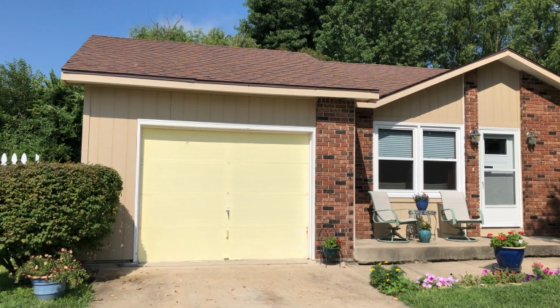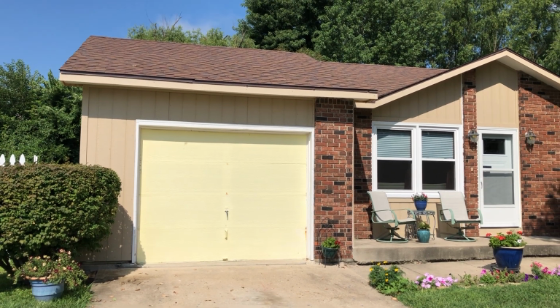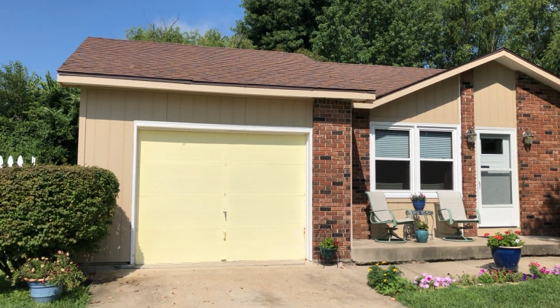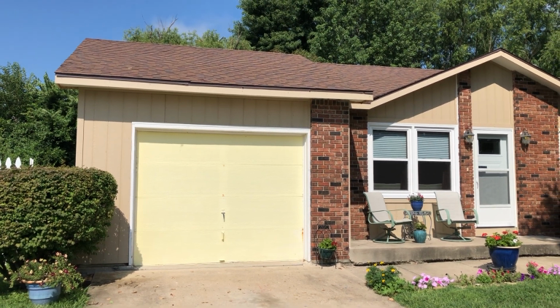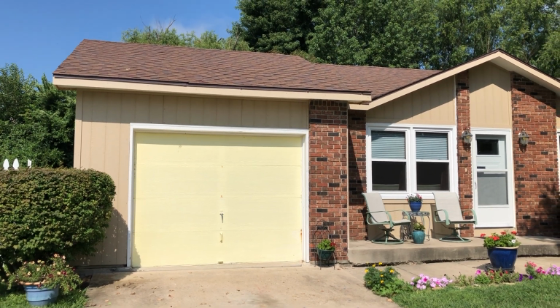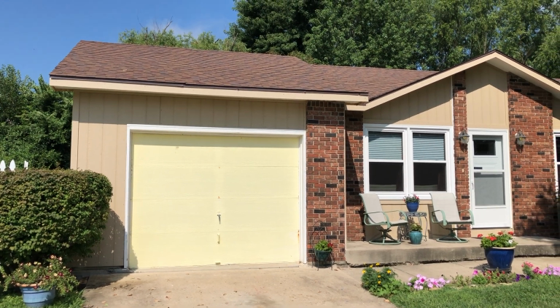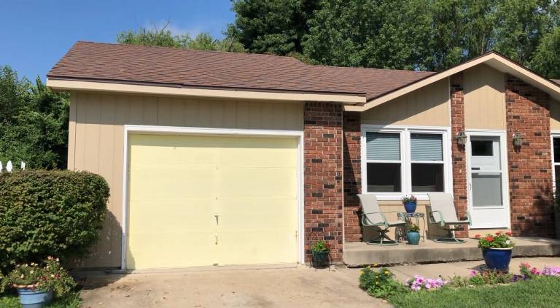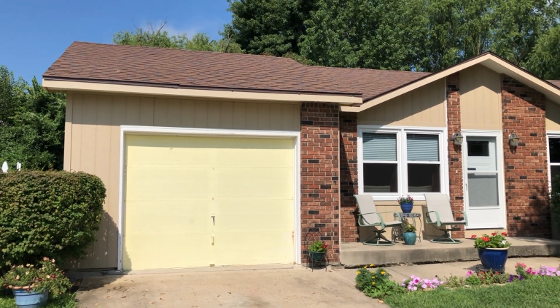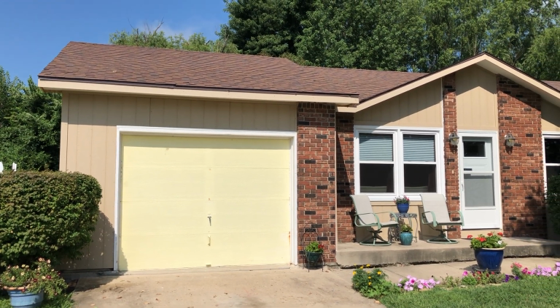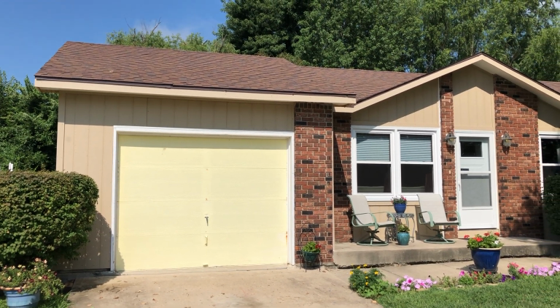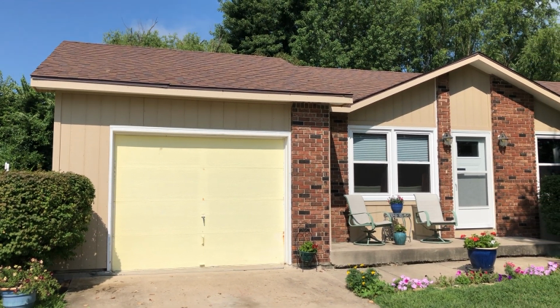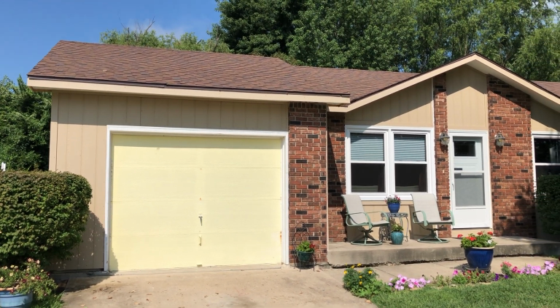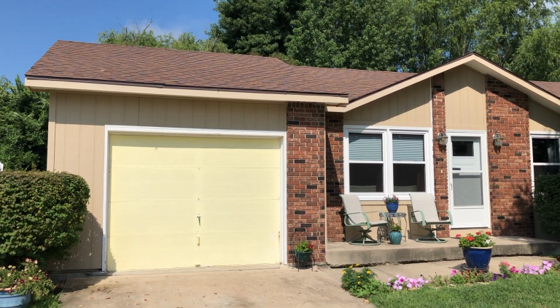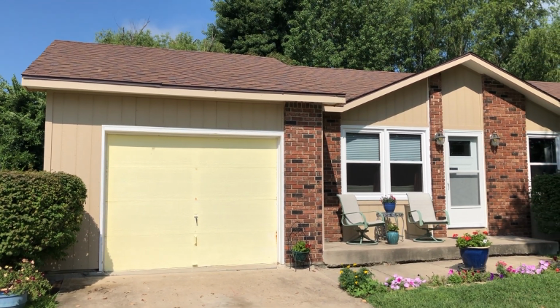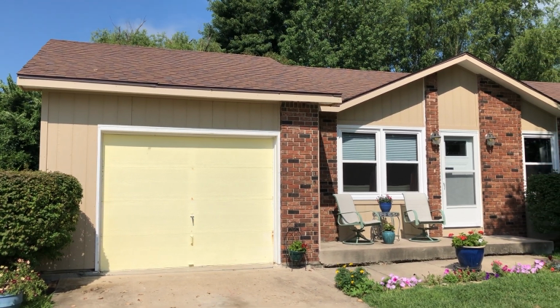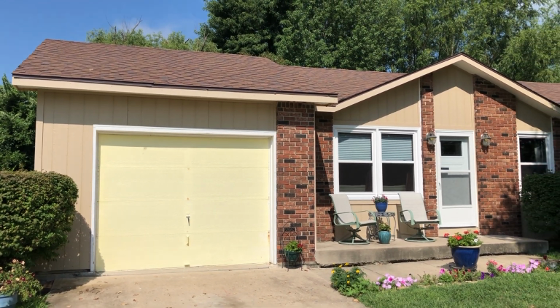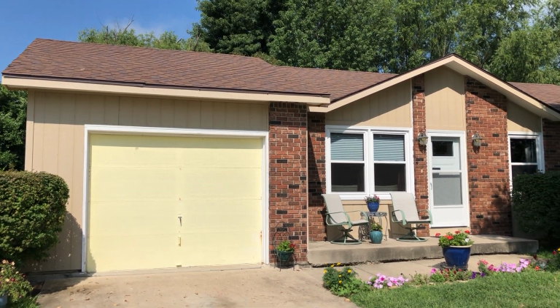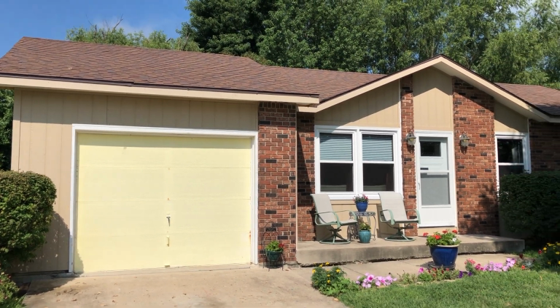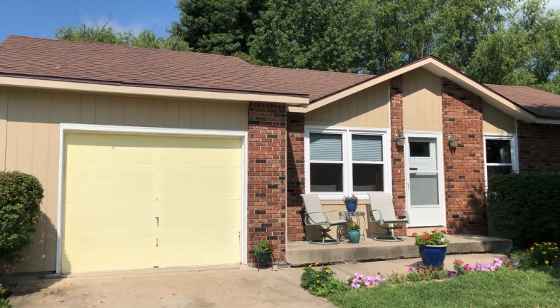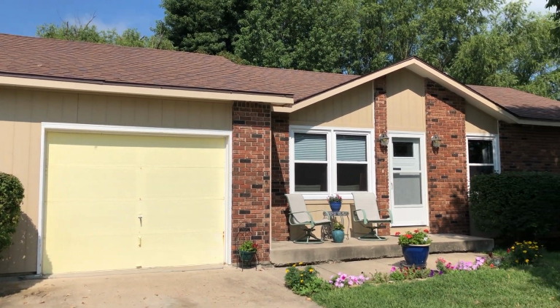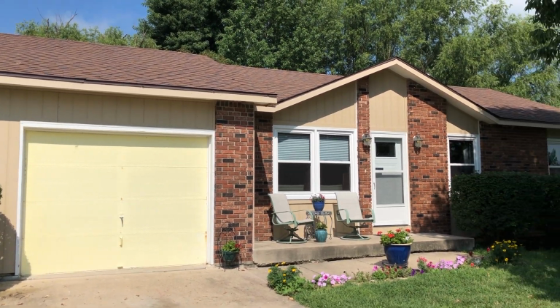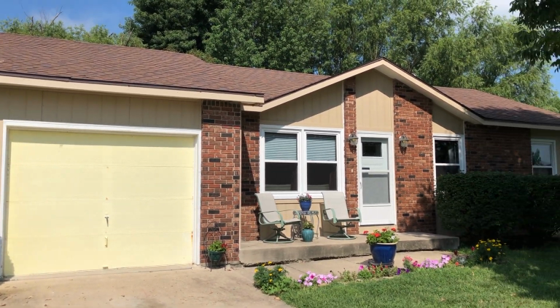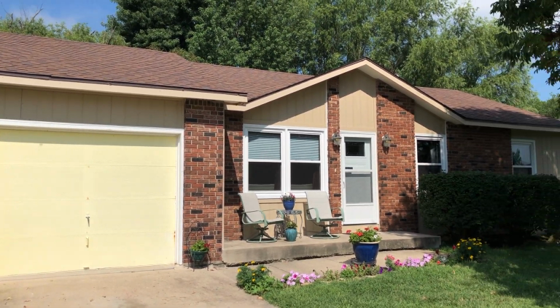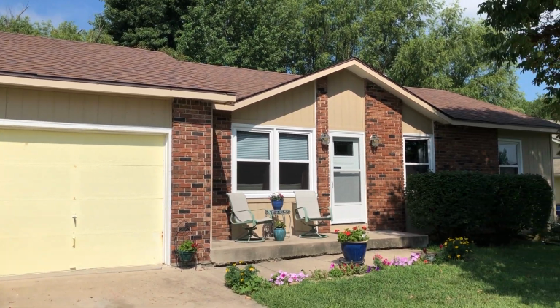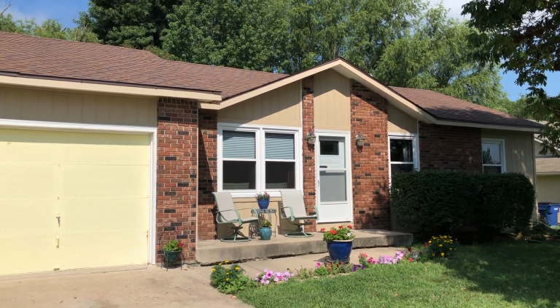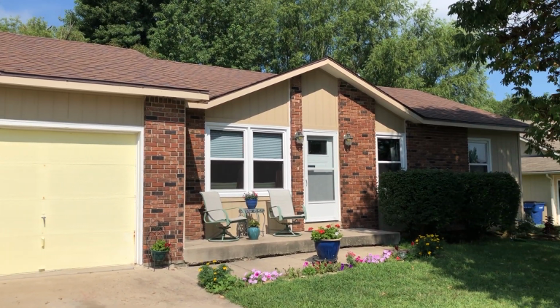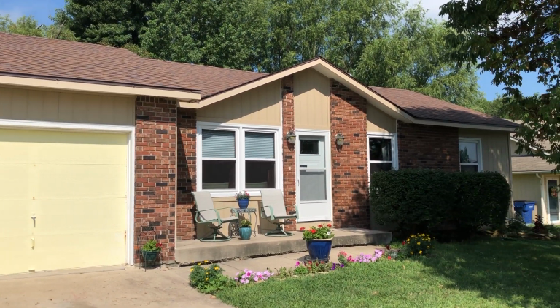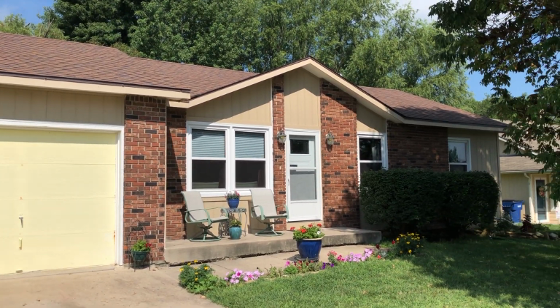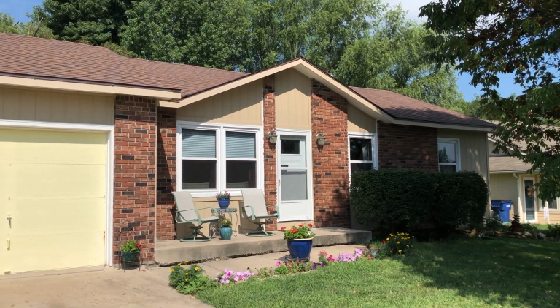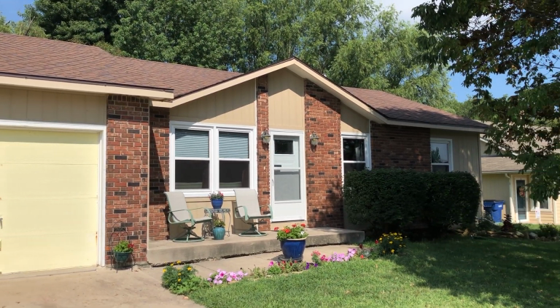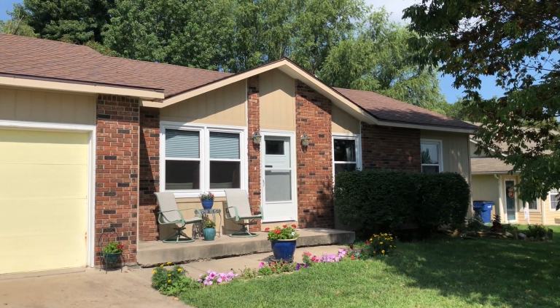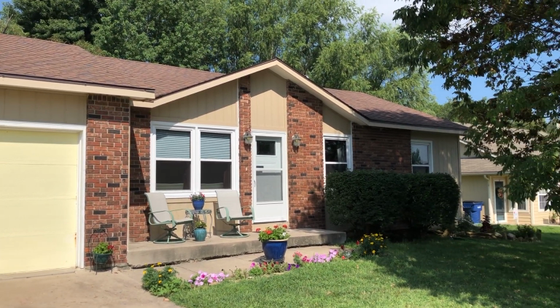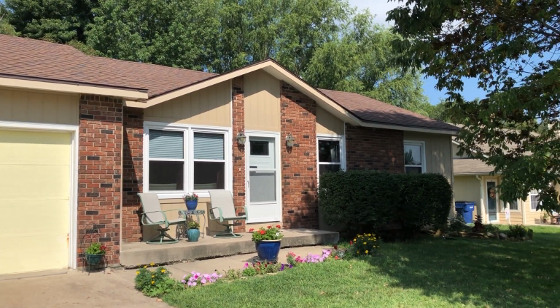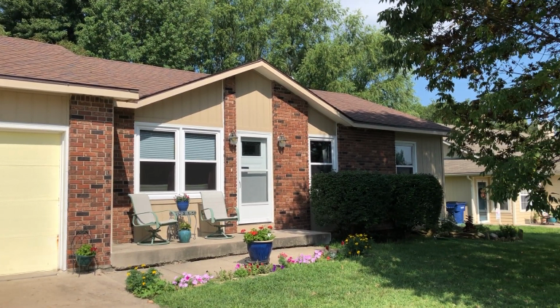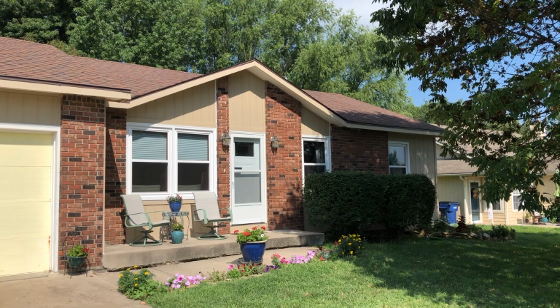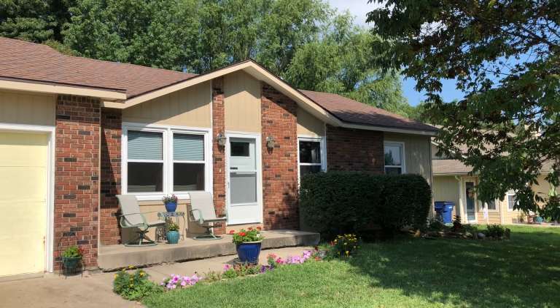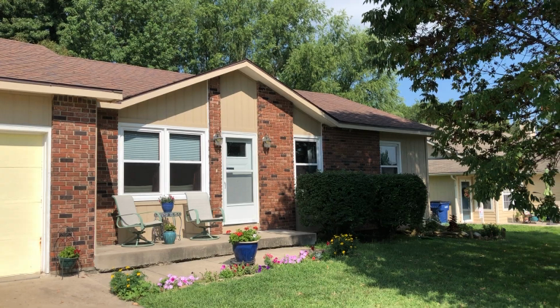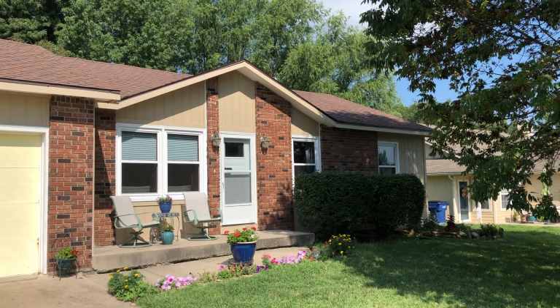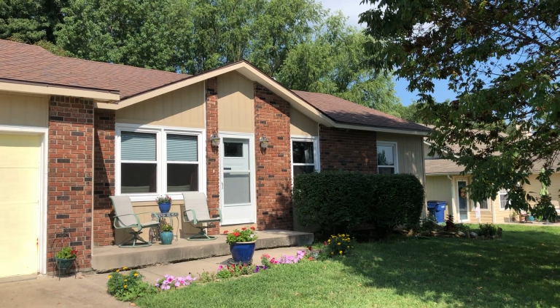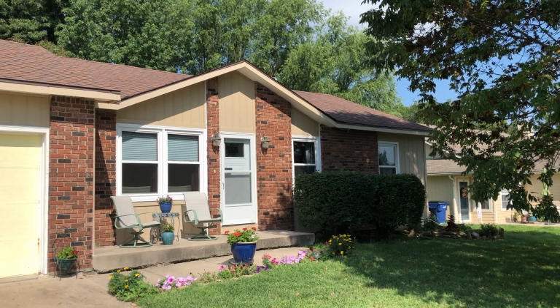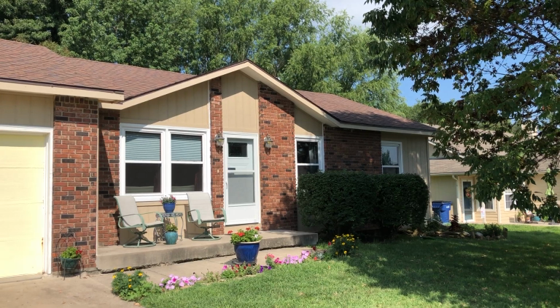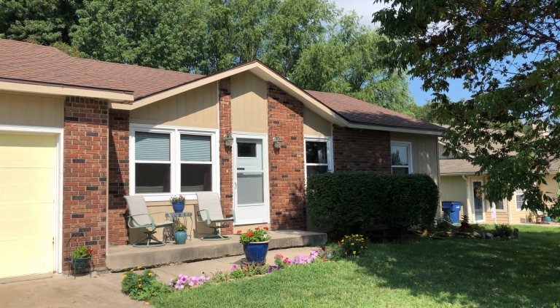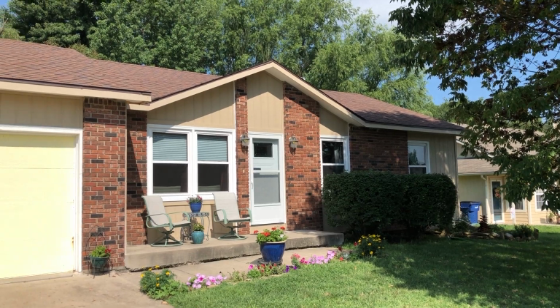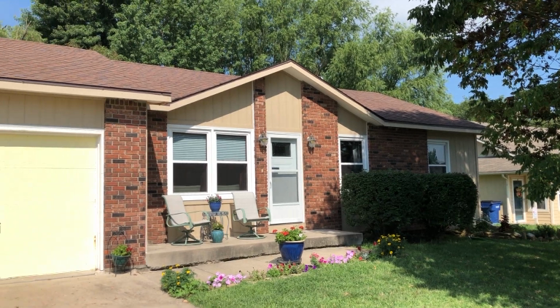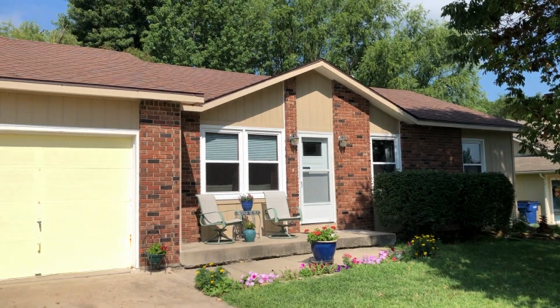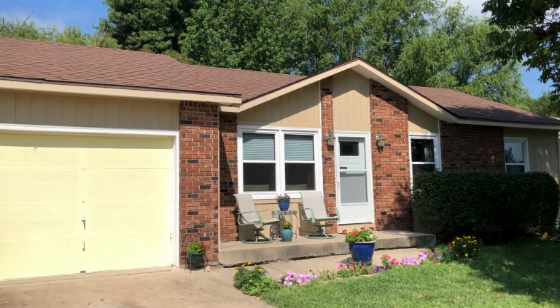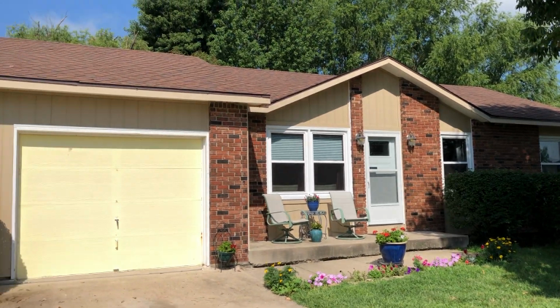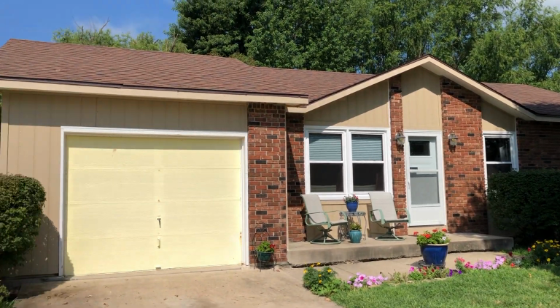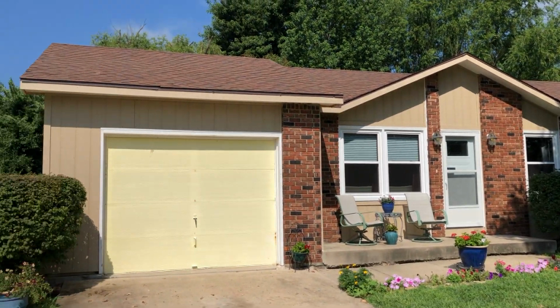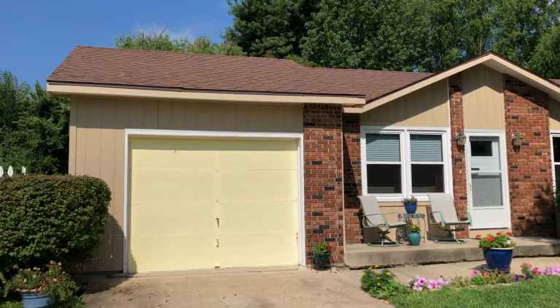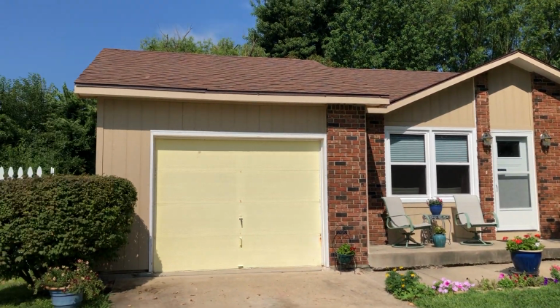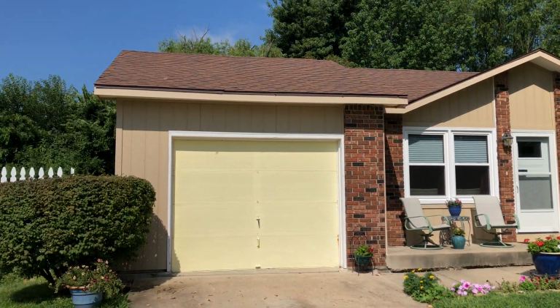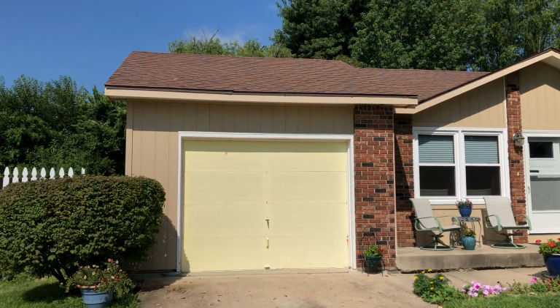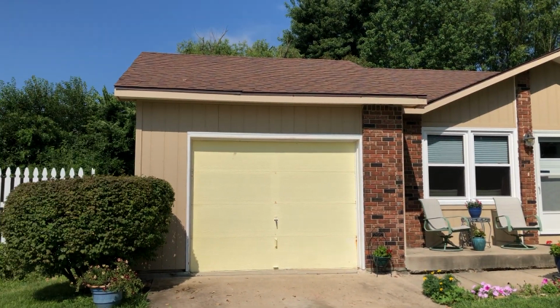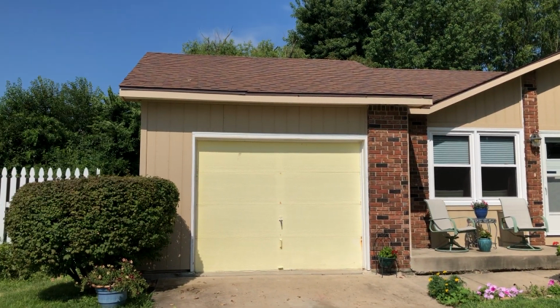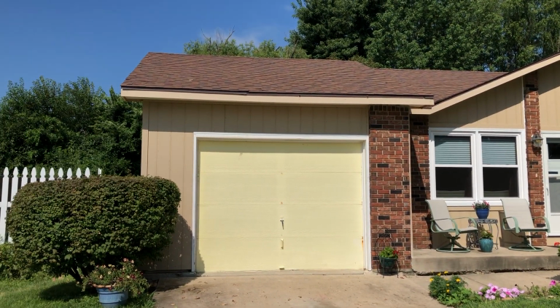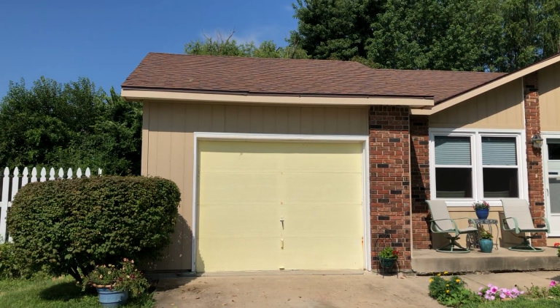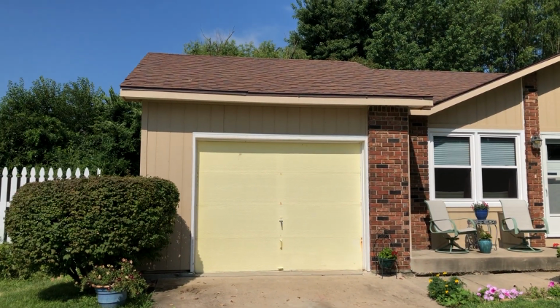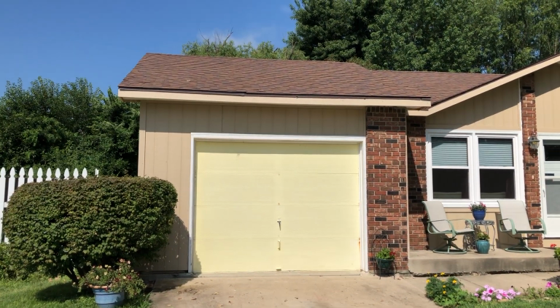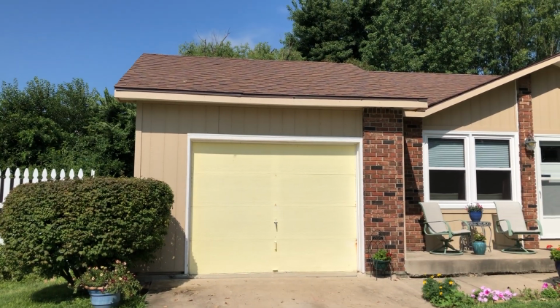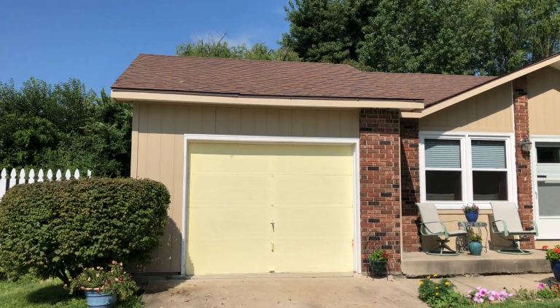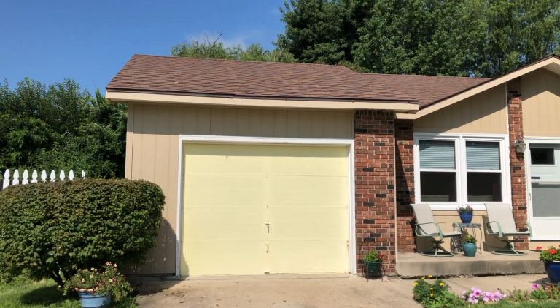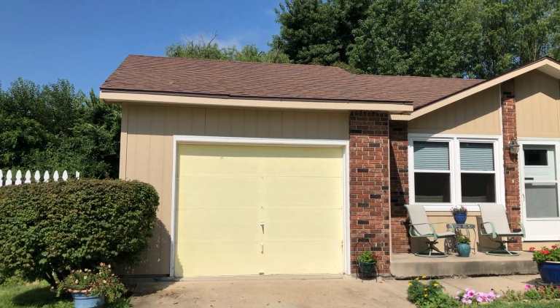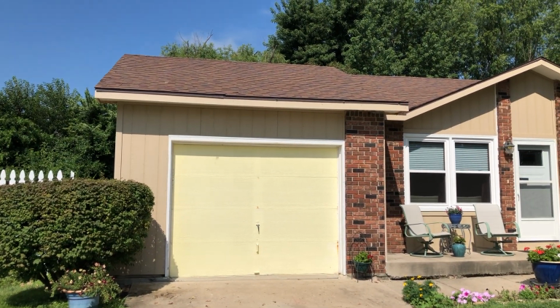Hi, it's Guy. We're in Eudora, Kansas. We just finished a siding job here in town.